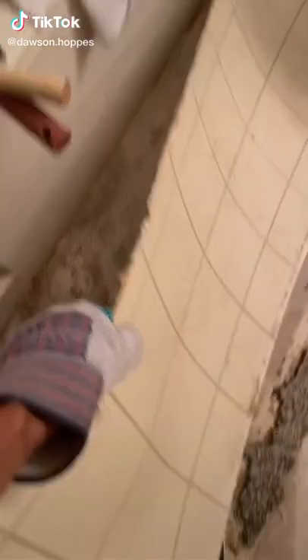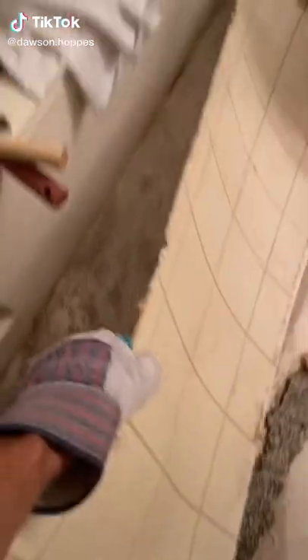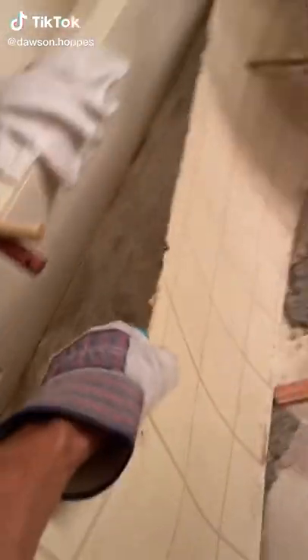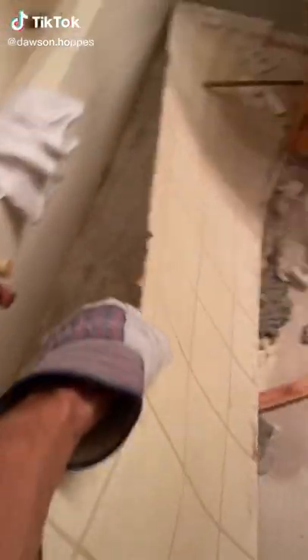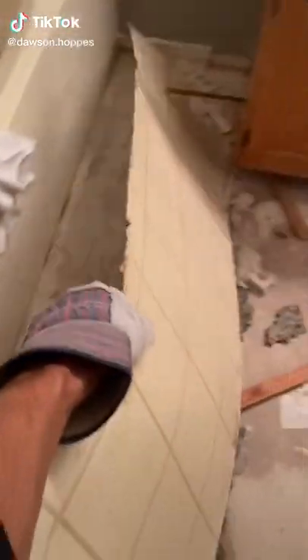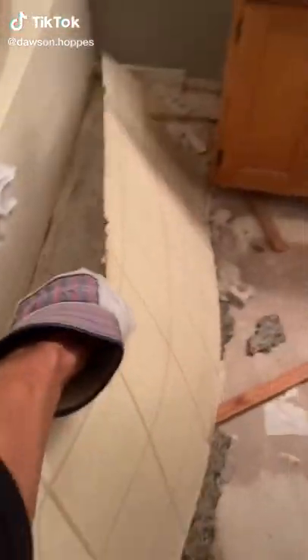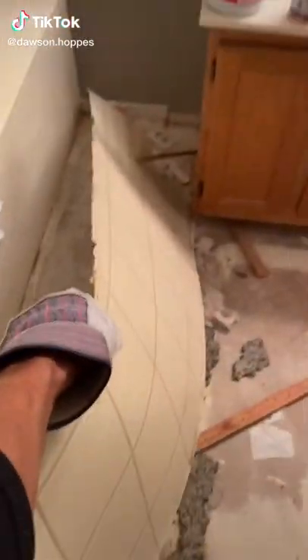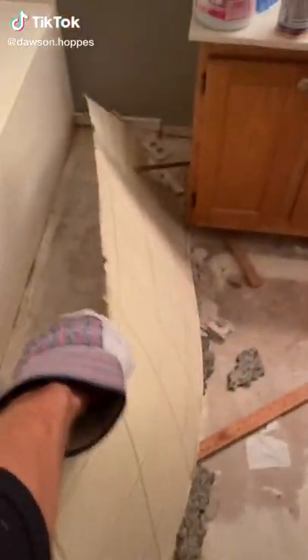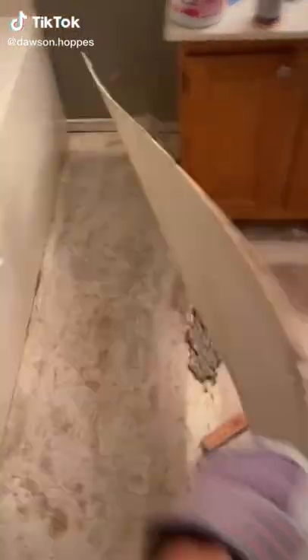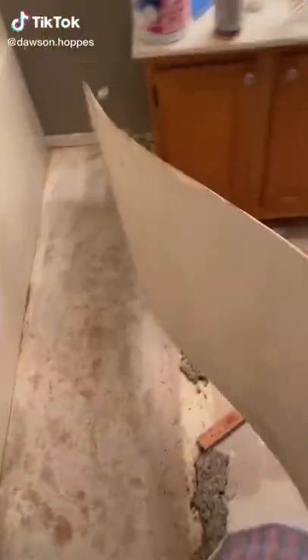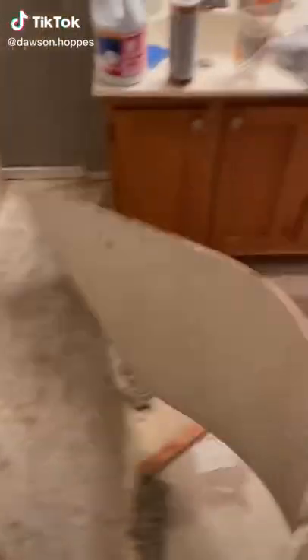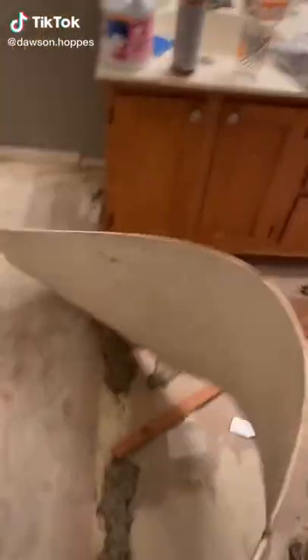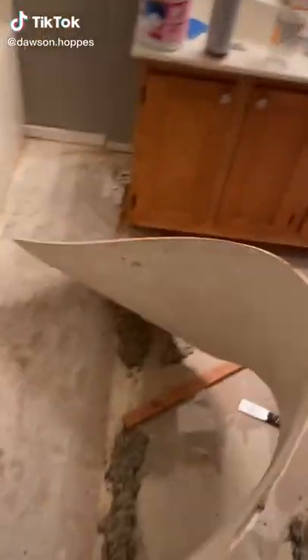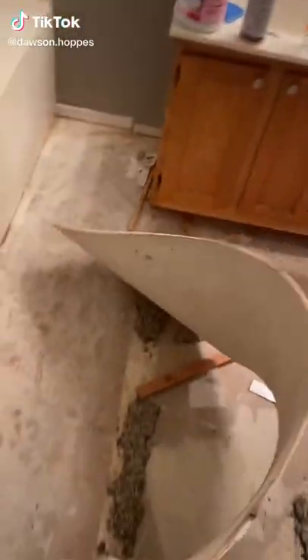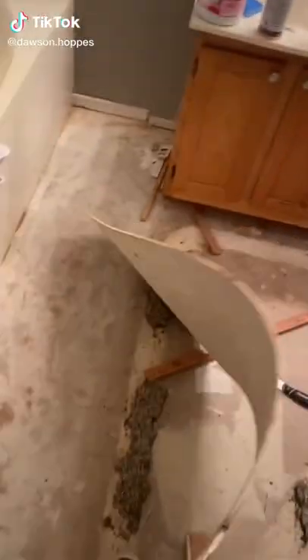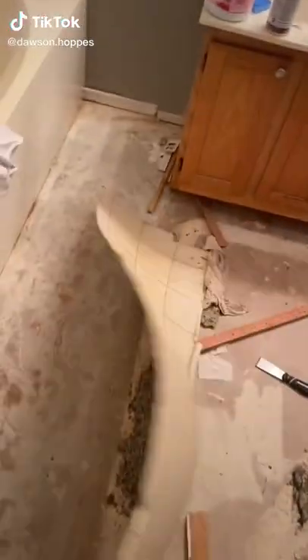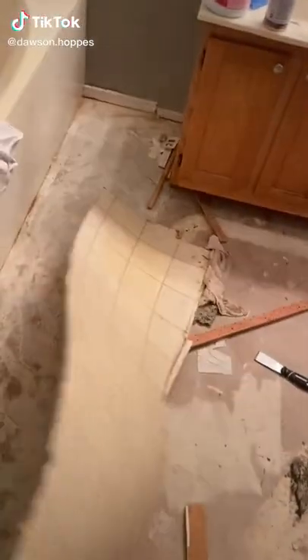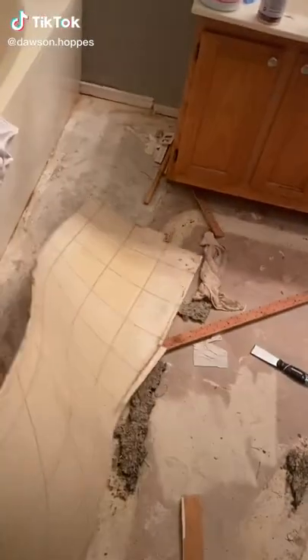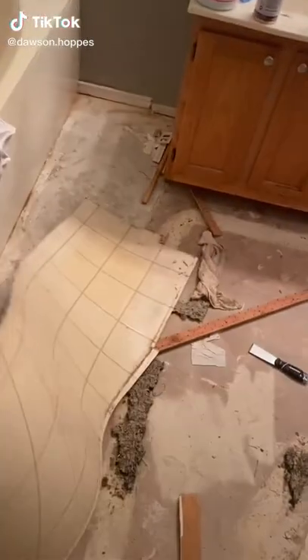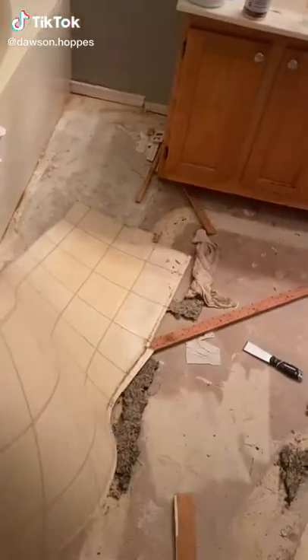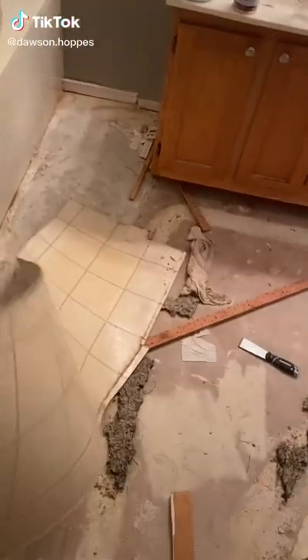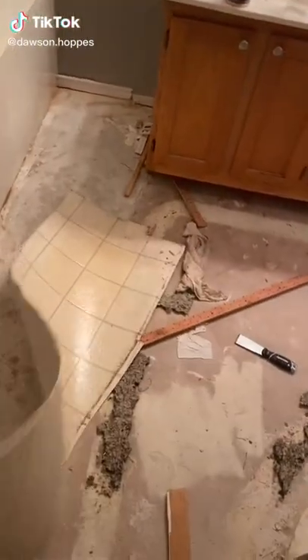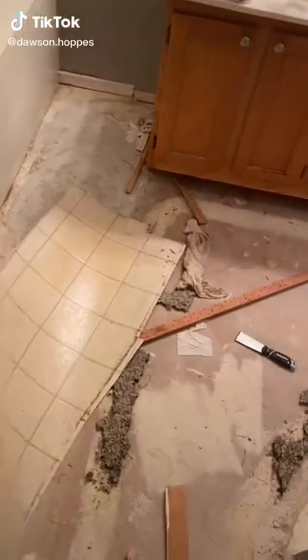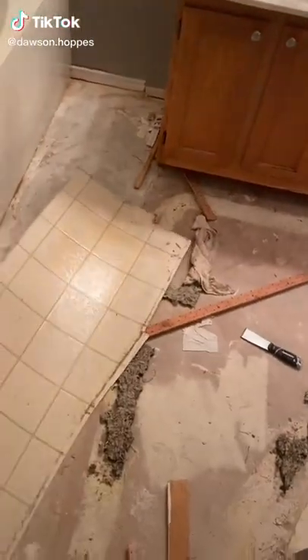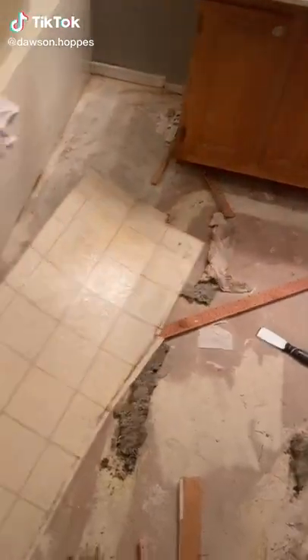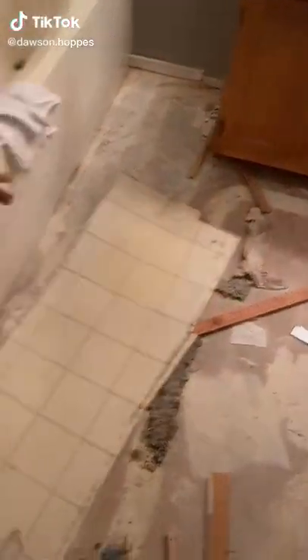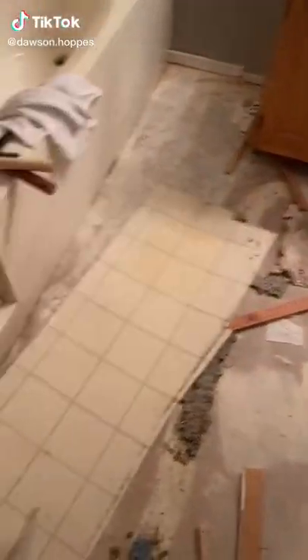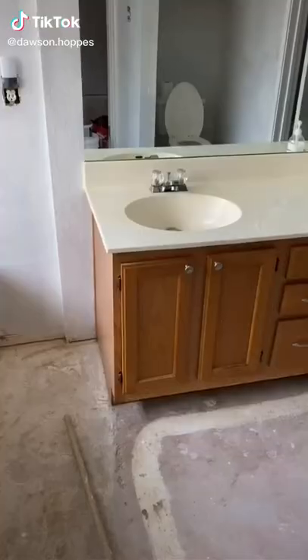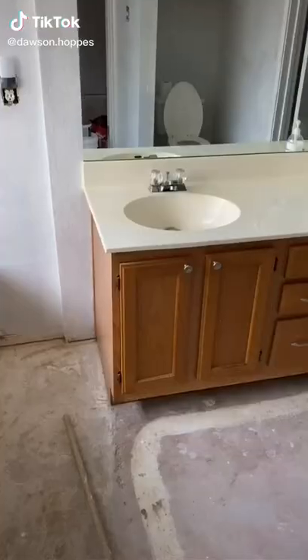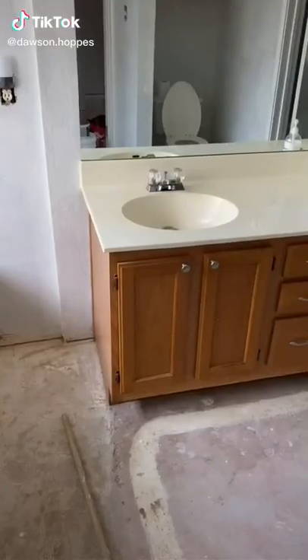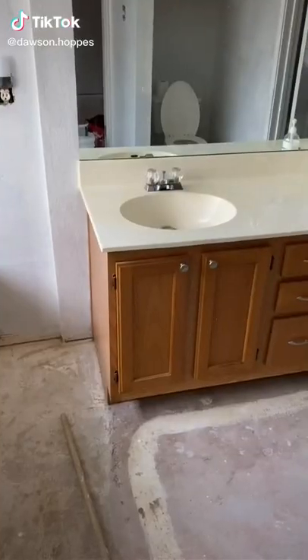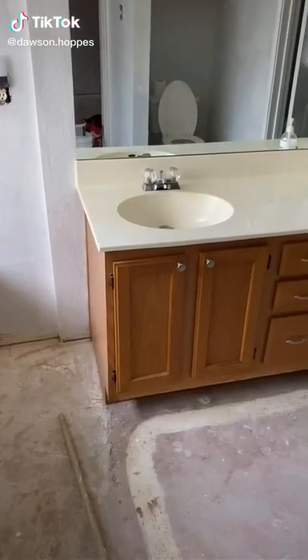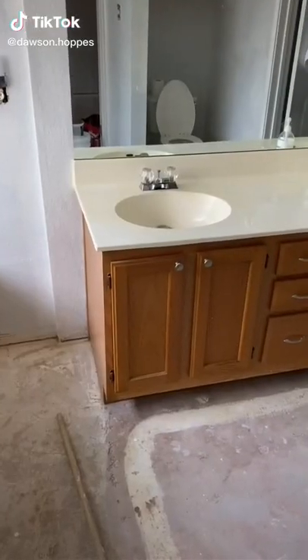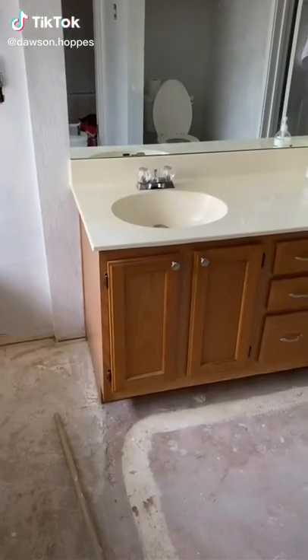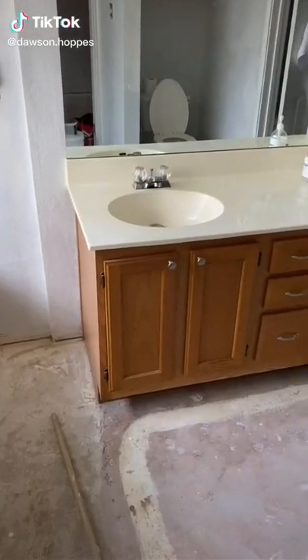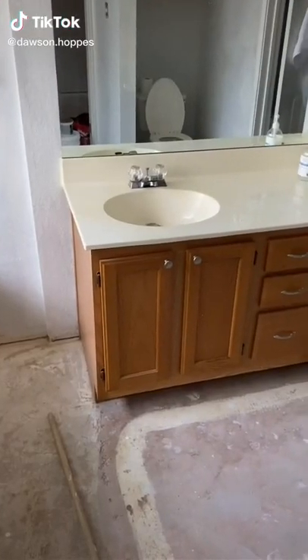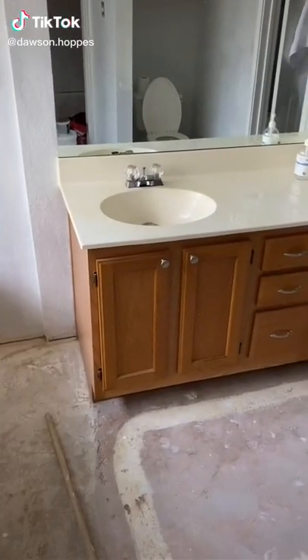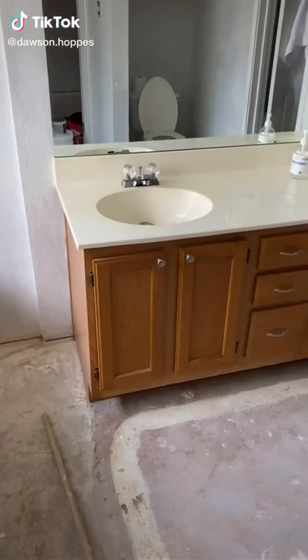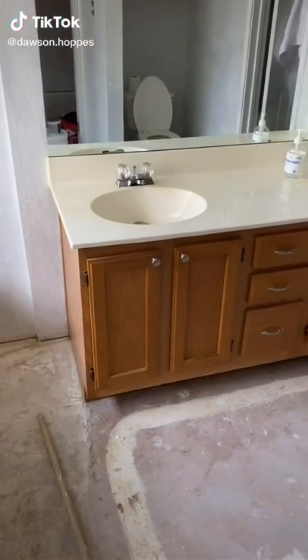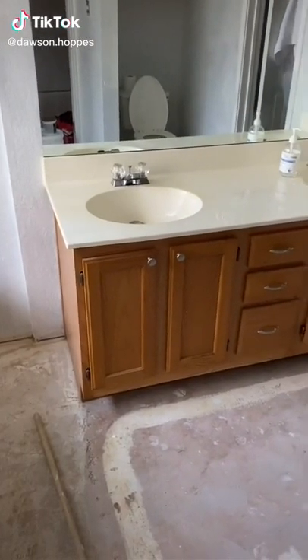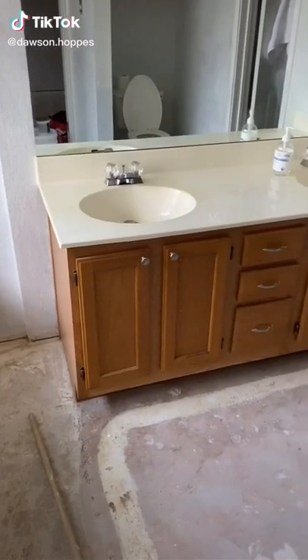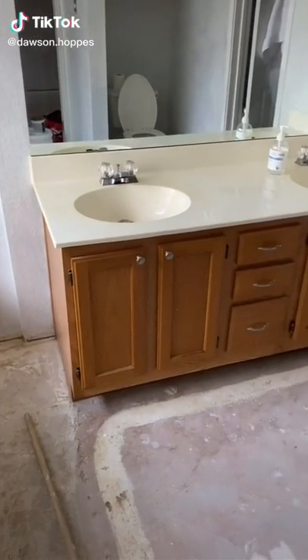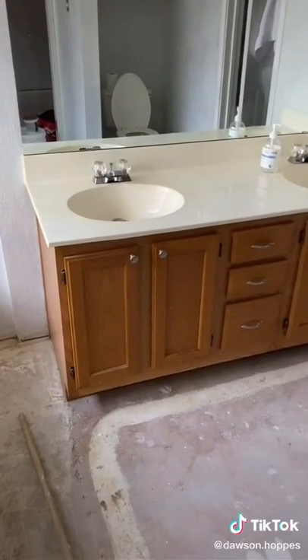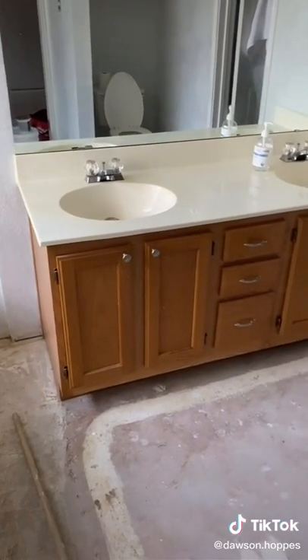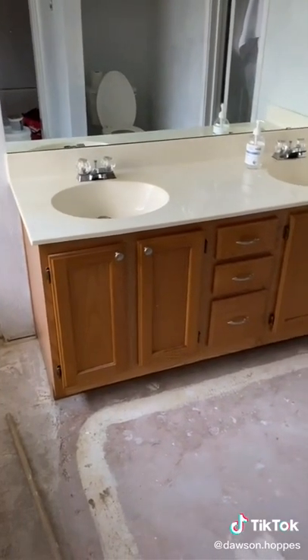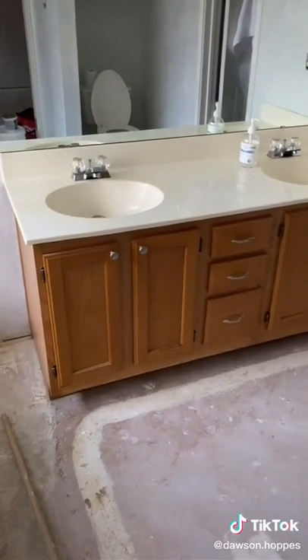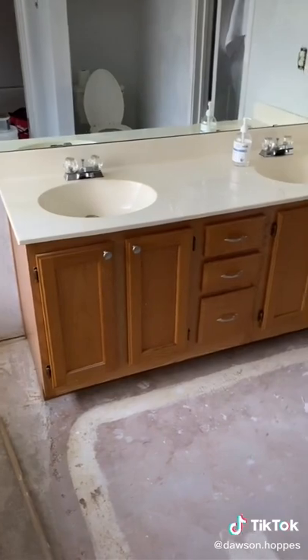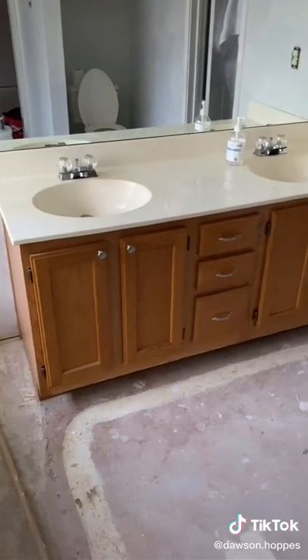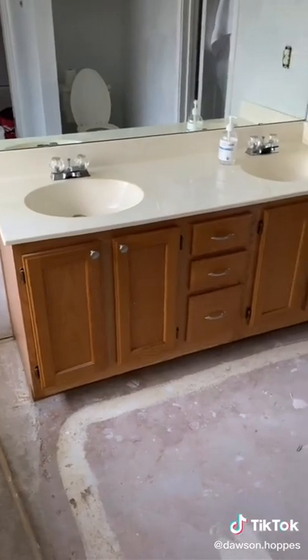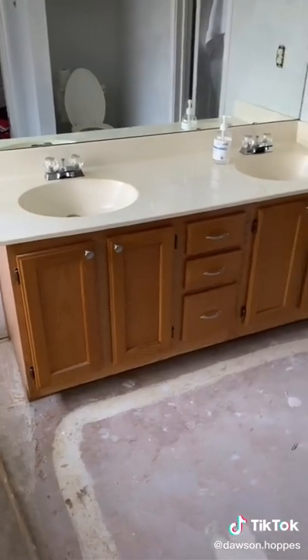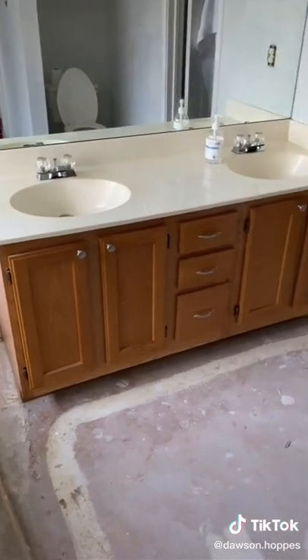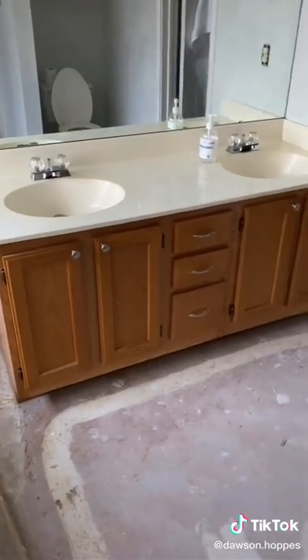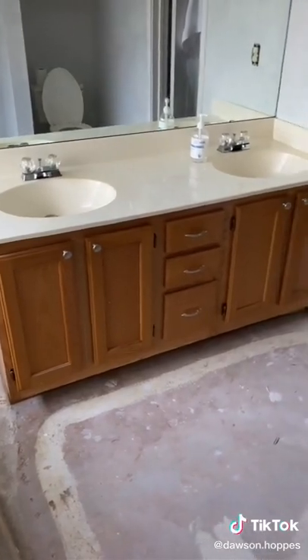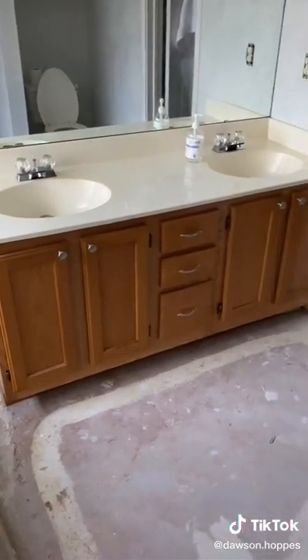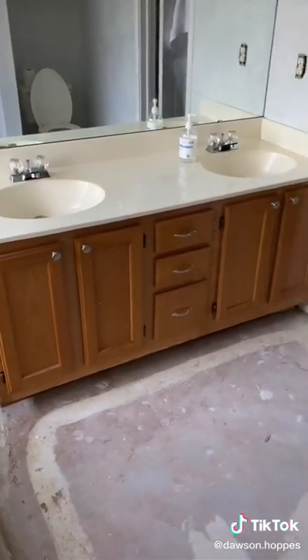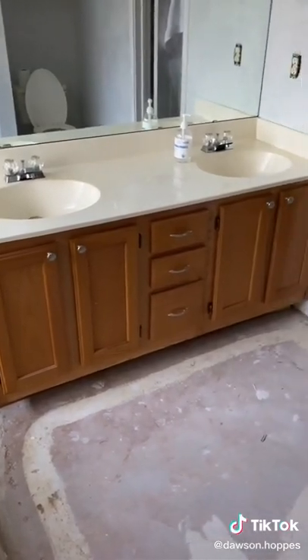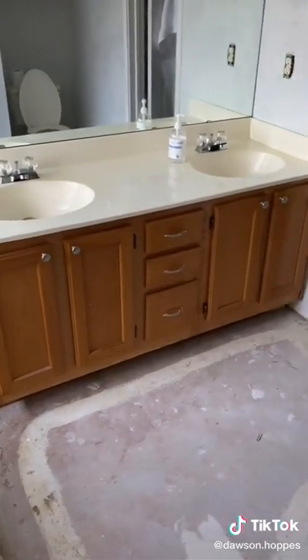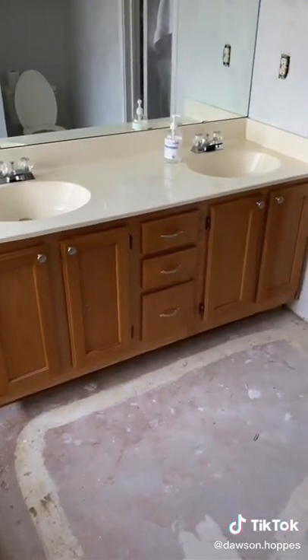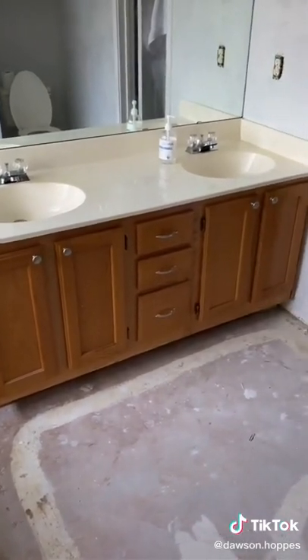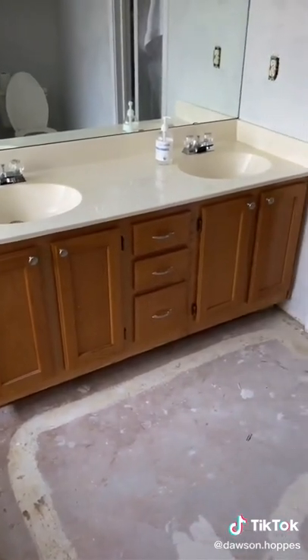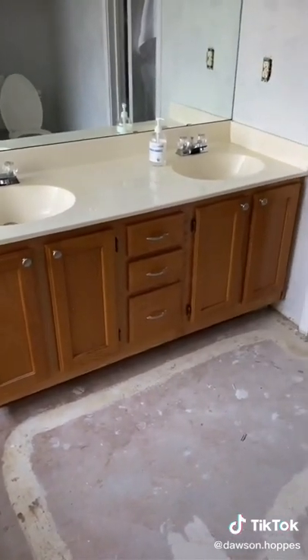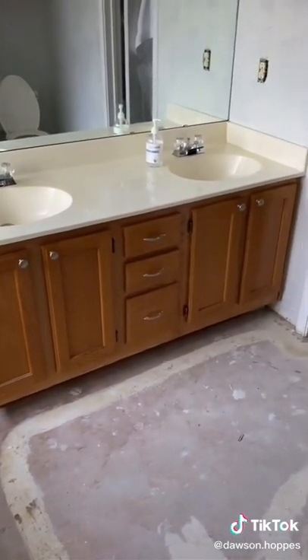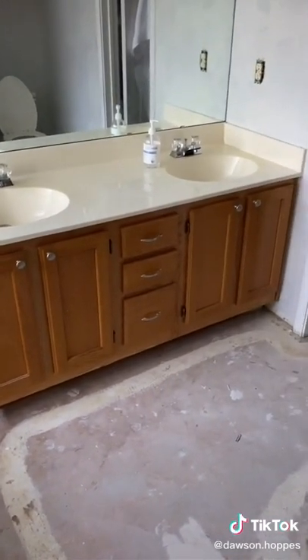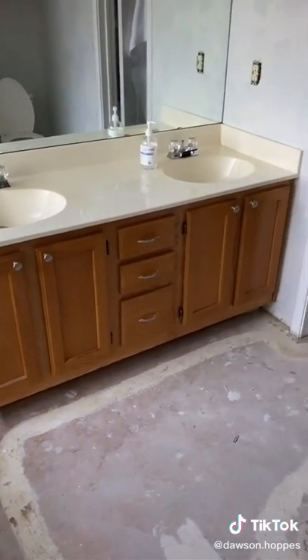Welcome back to the Smoker House bathroom renovation. I've decided to keep the vanity, but I am going to paint it just to update the look and feel.